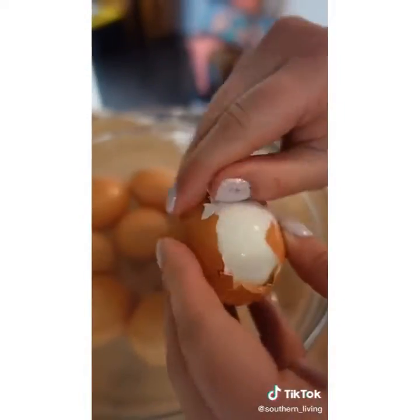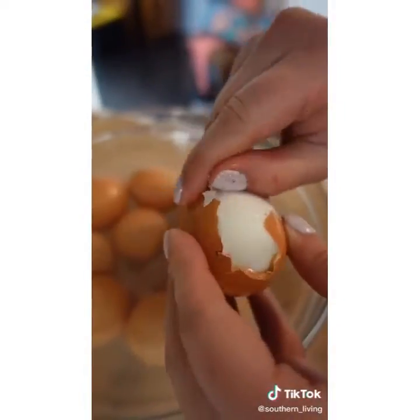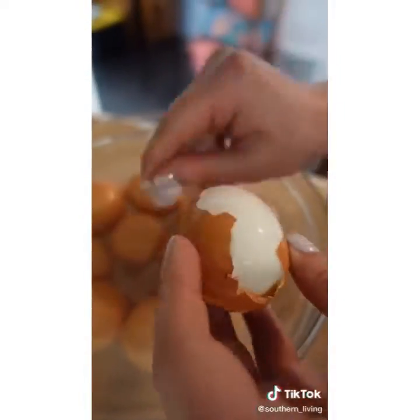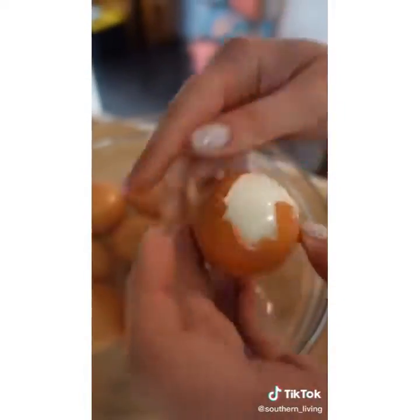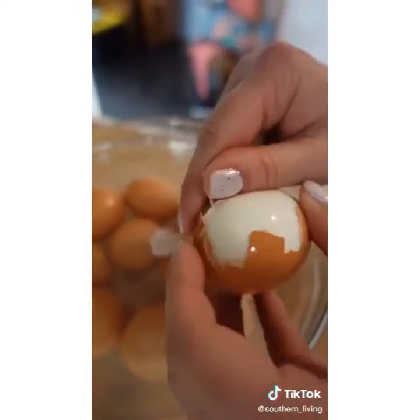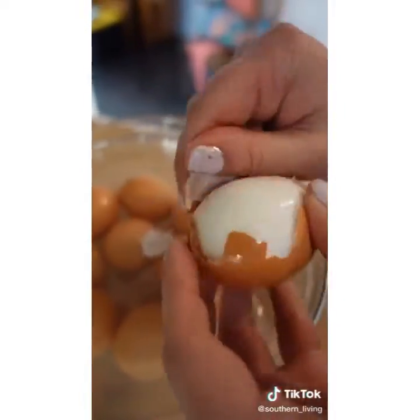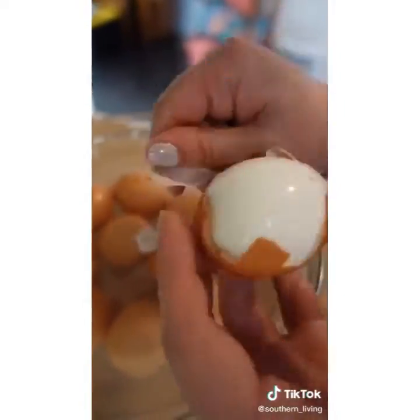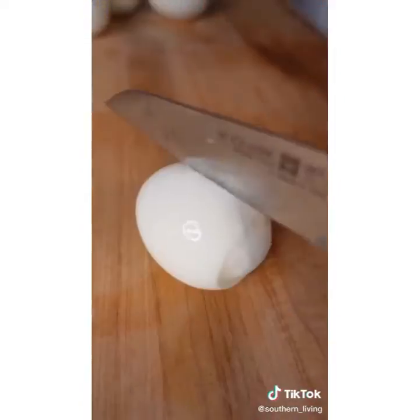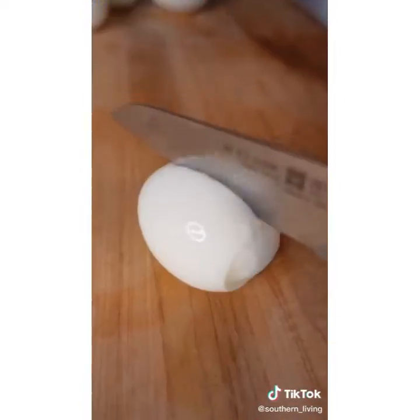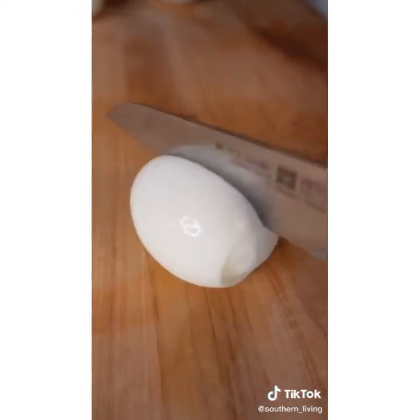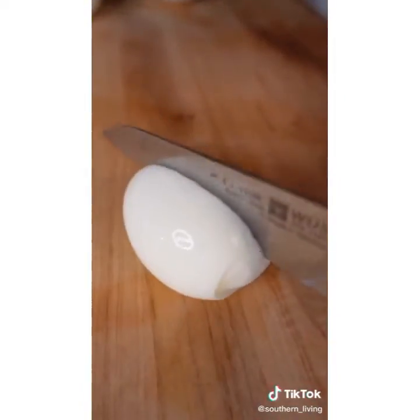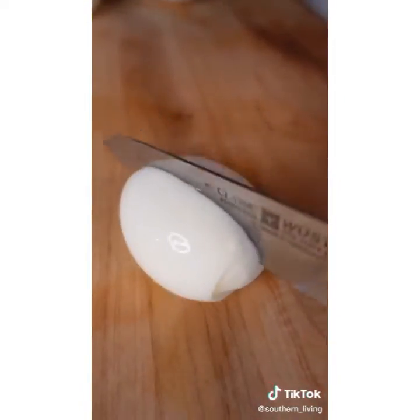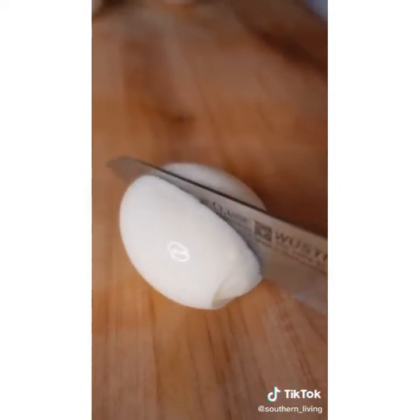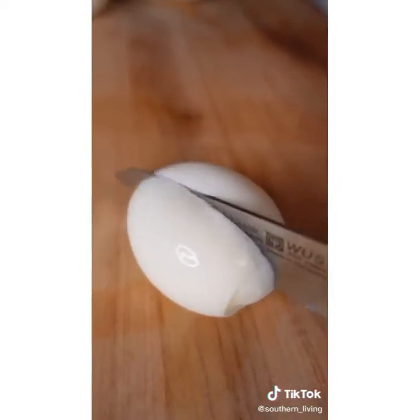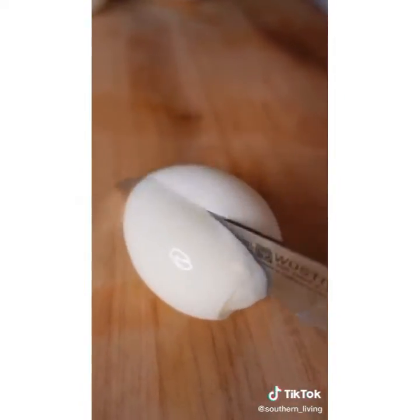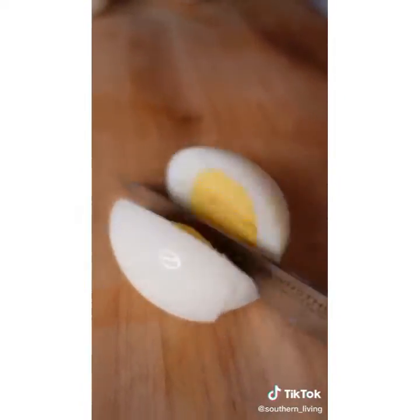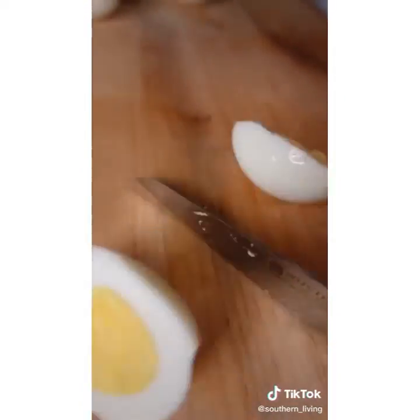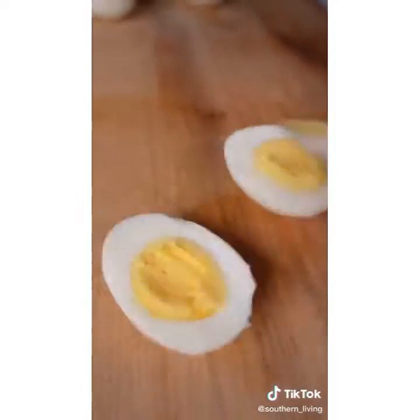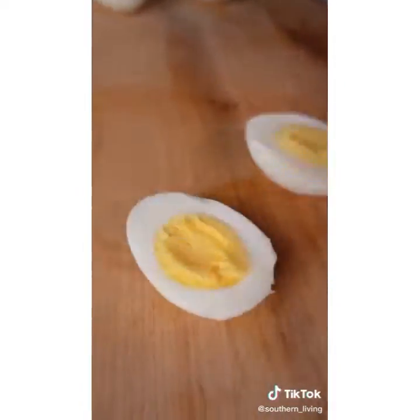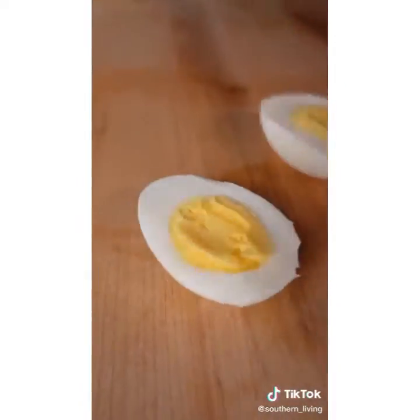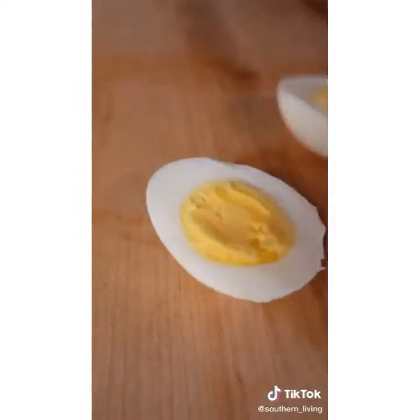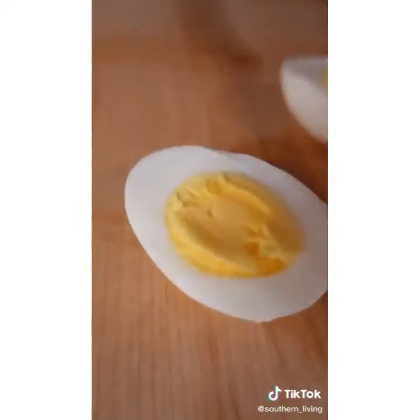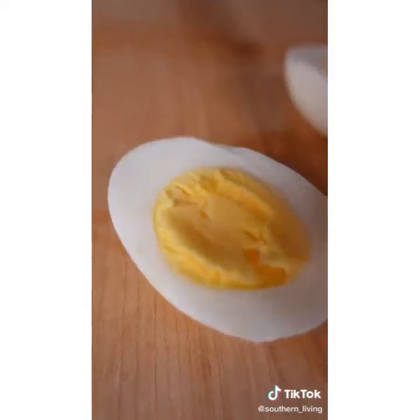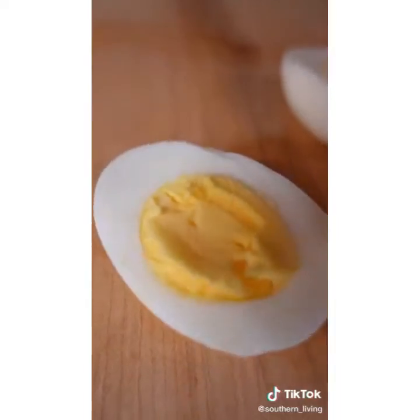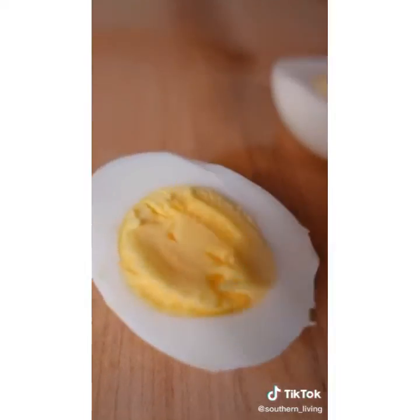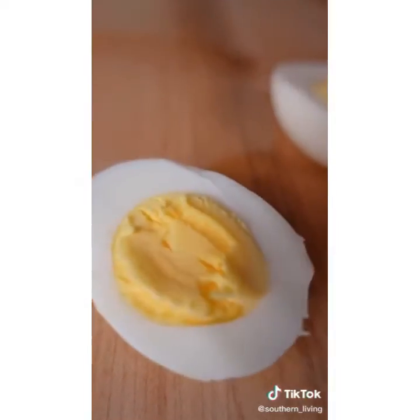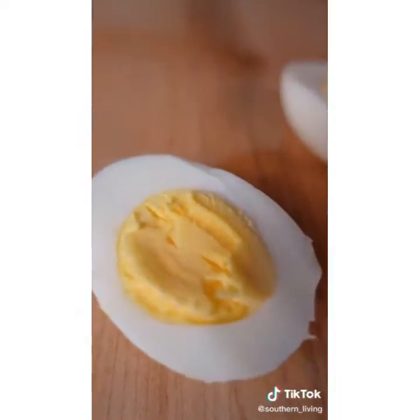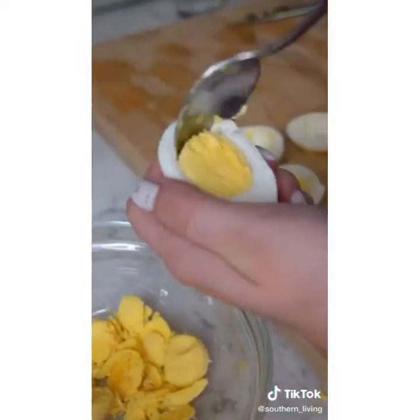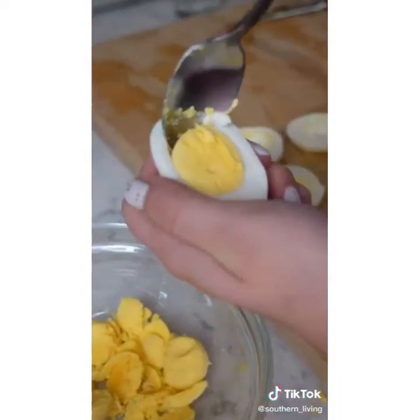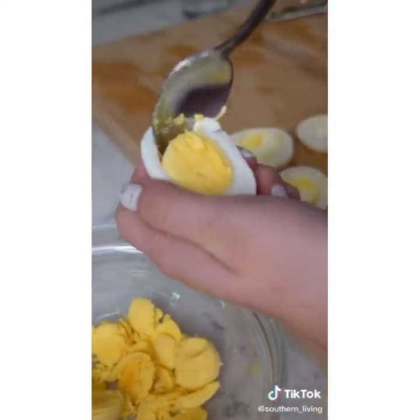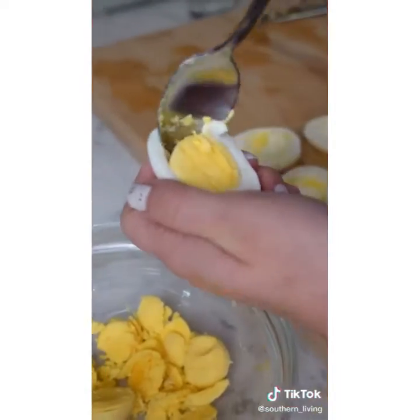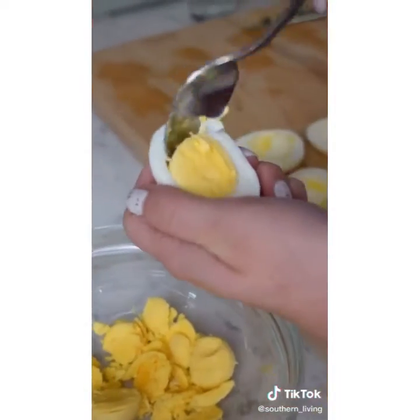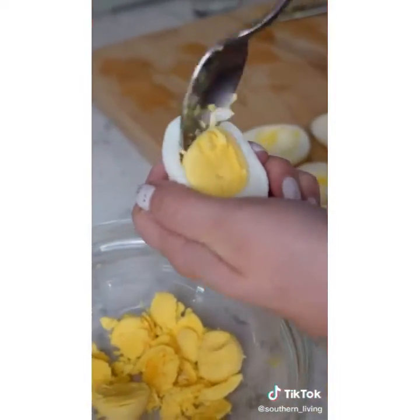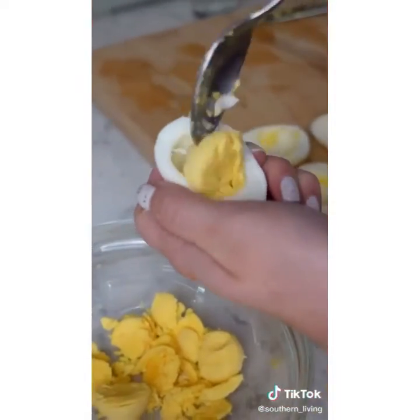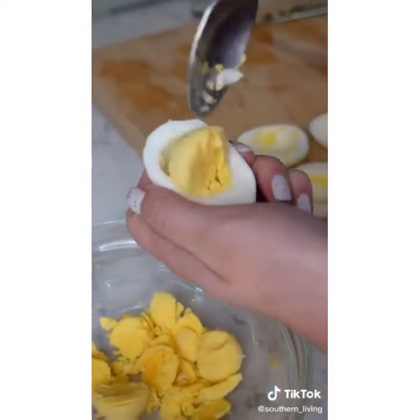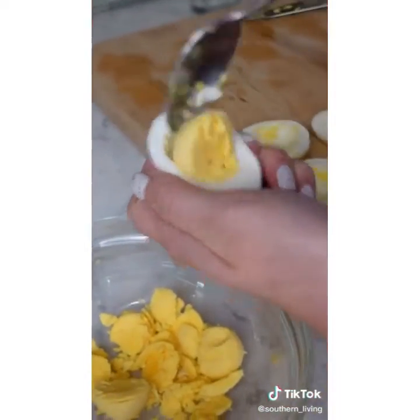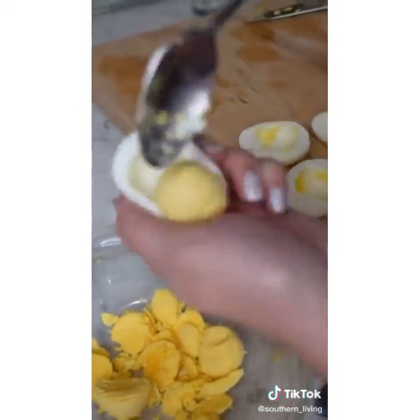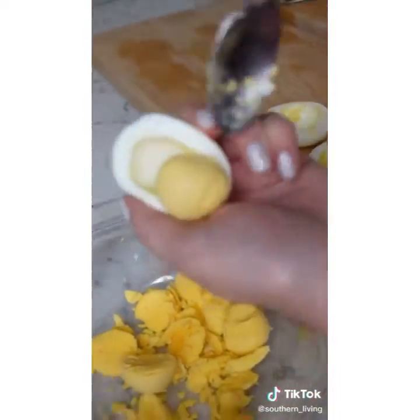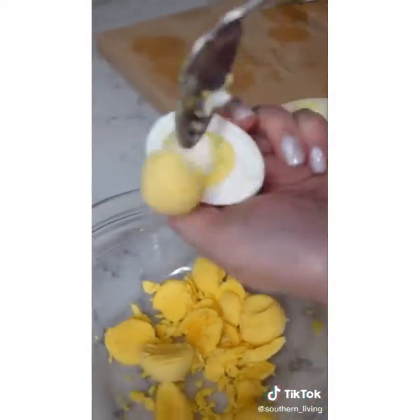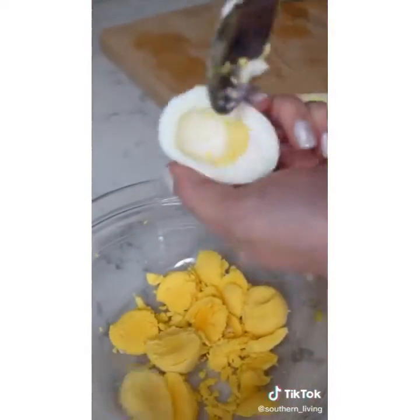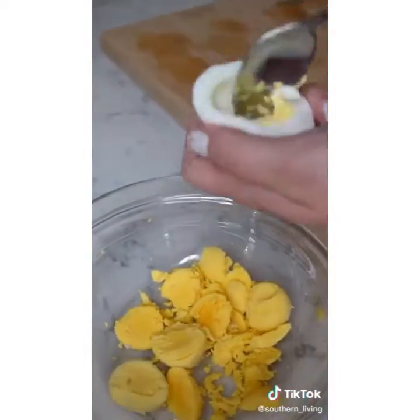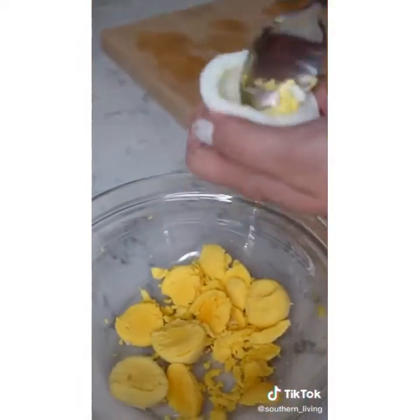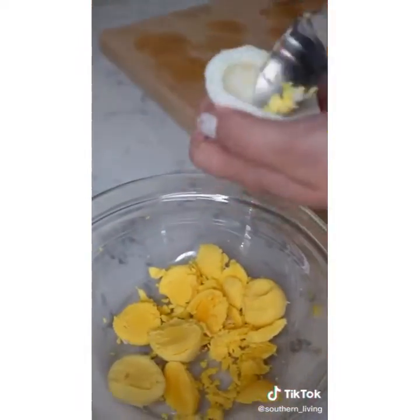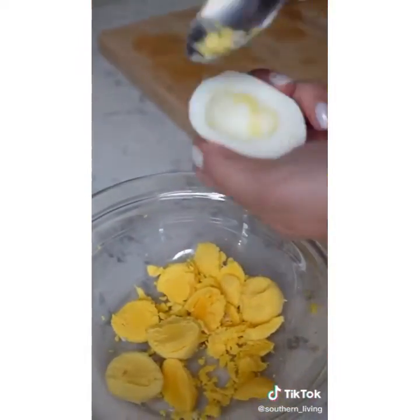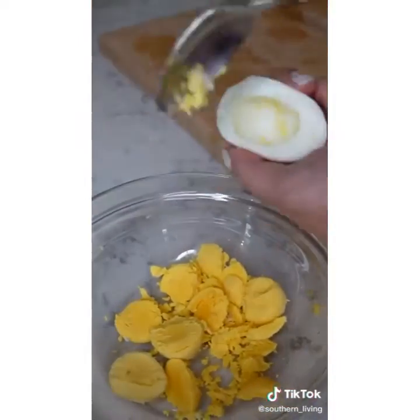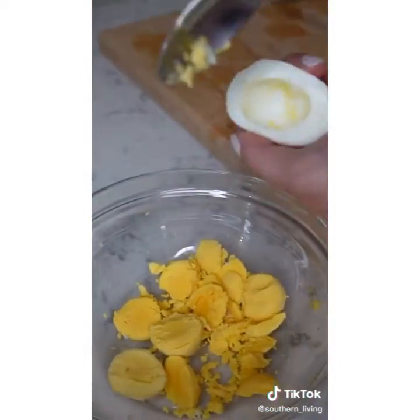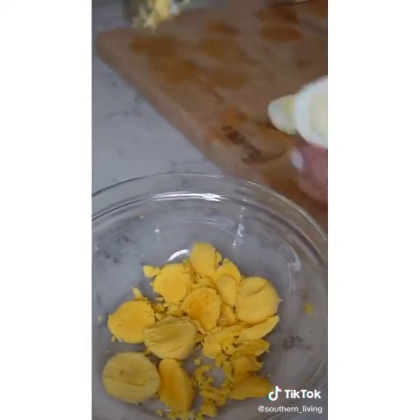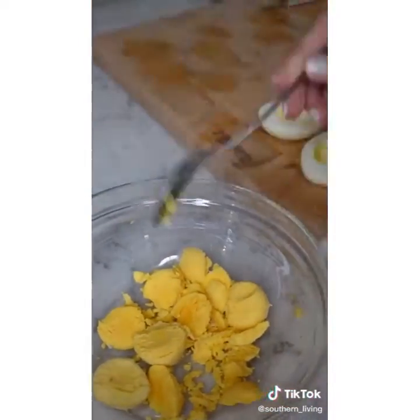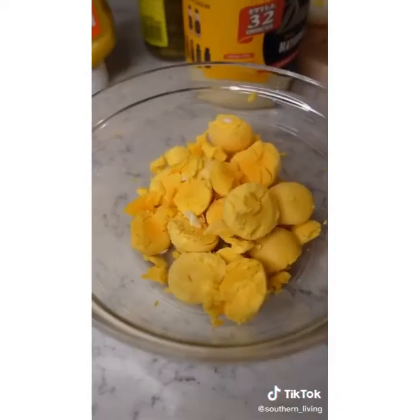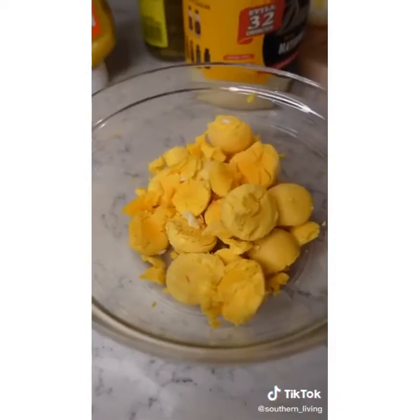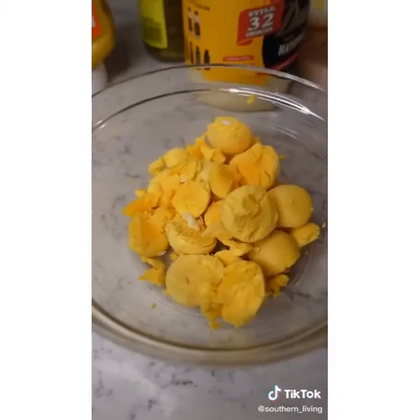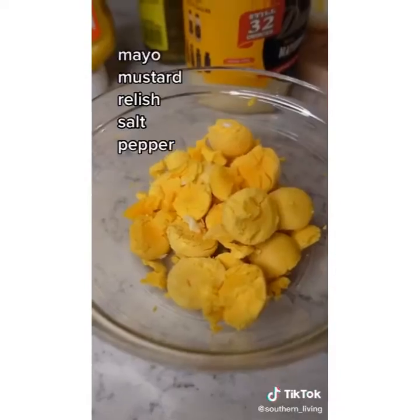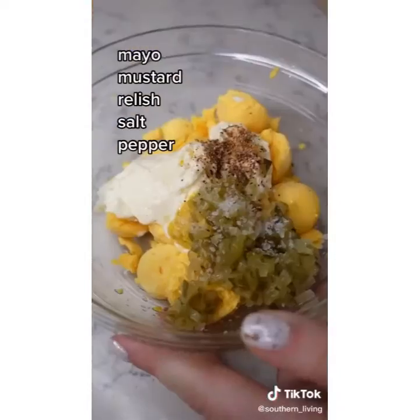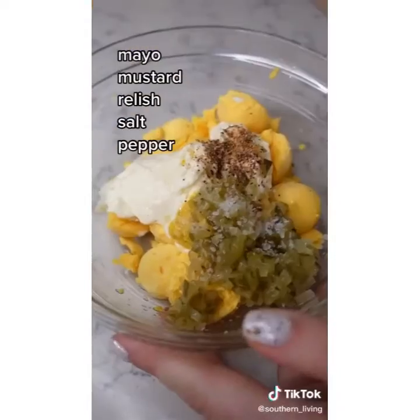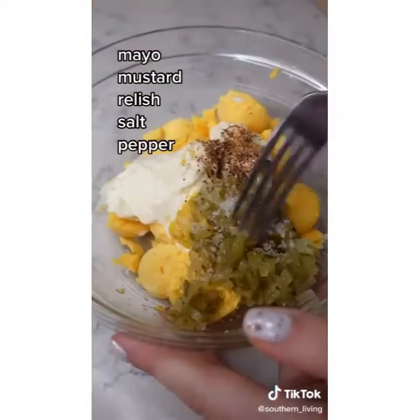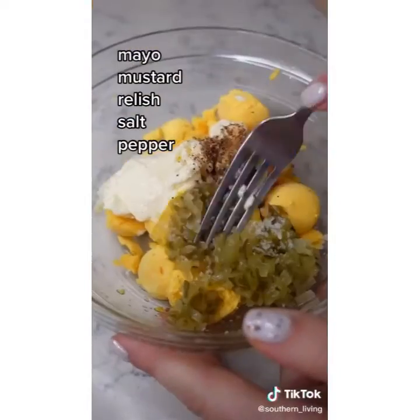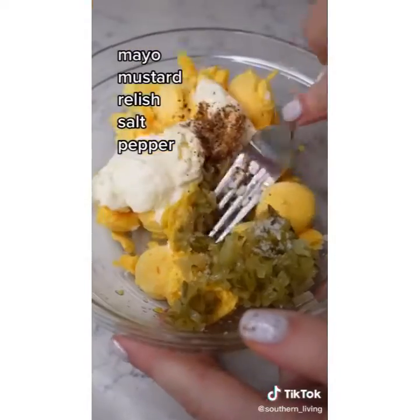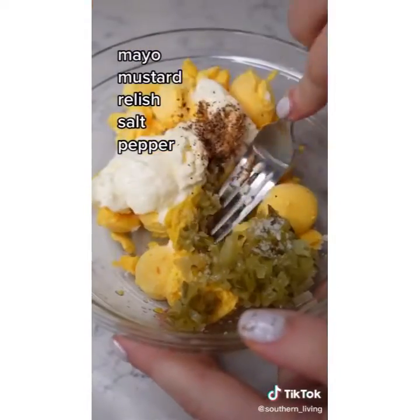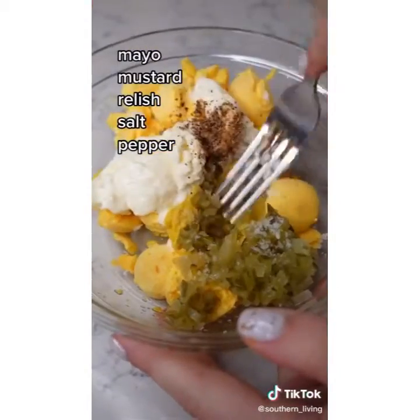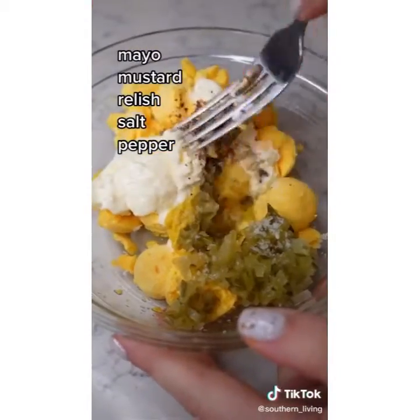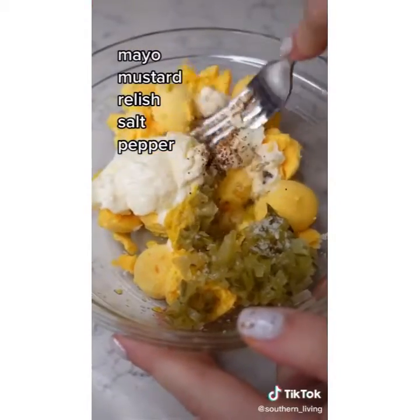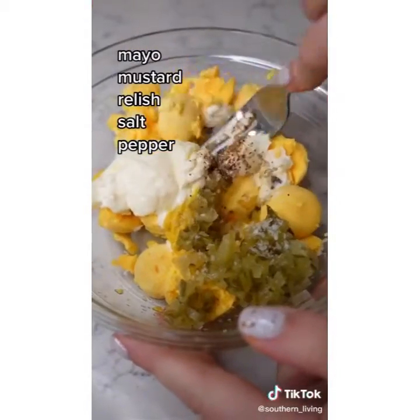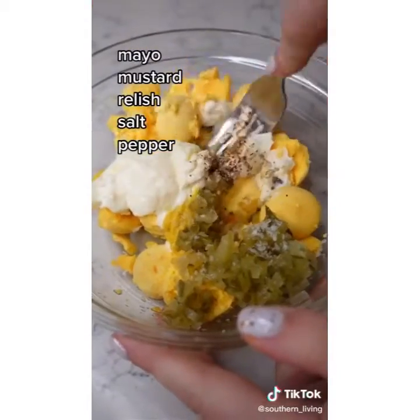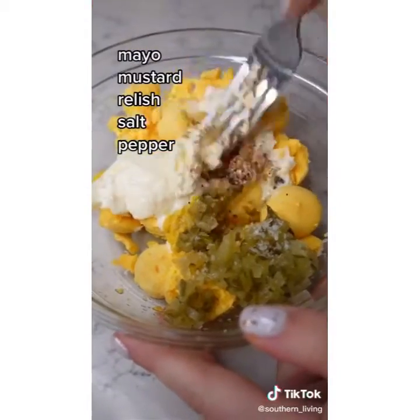Cut the eggs in half and make your filling any way you like it. I made mine super simple with mayo, mustard, relish, salt, and pepper. But you can put in whatever you like.